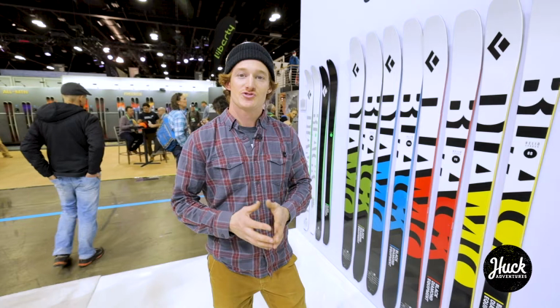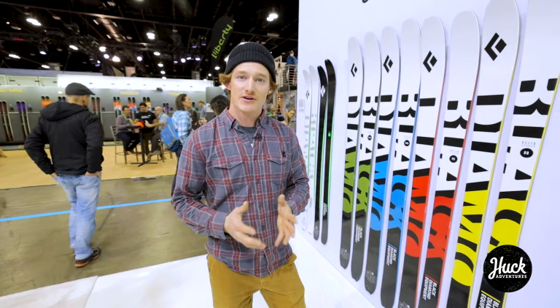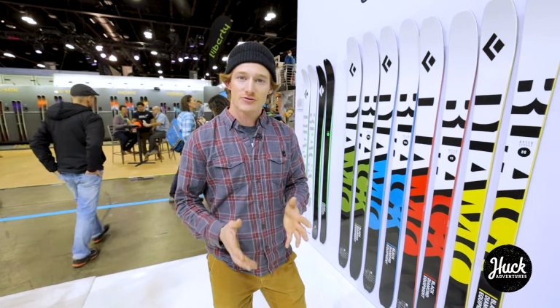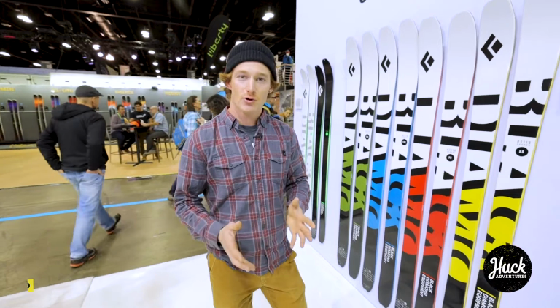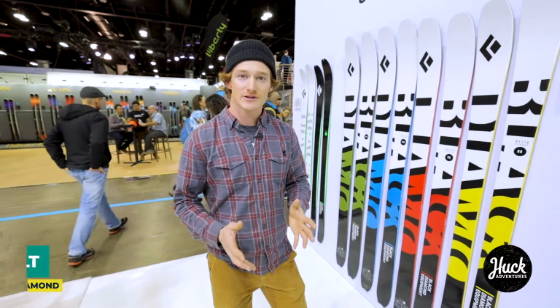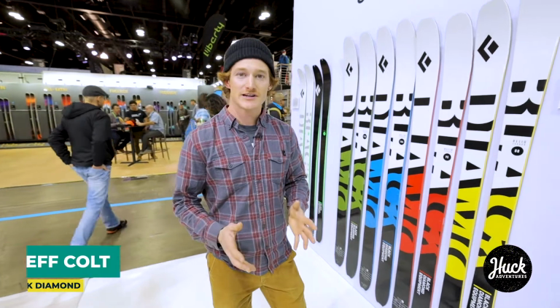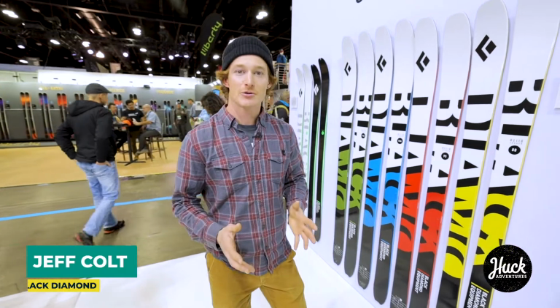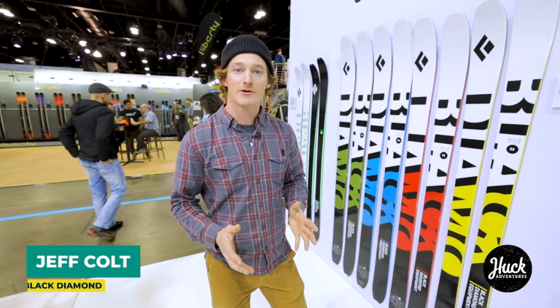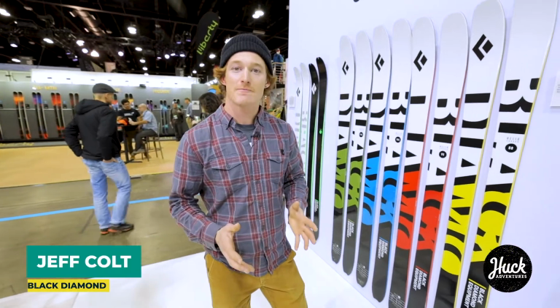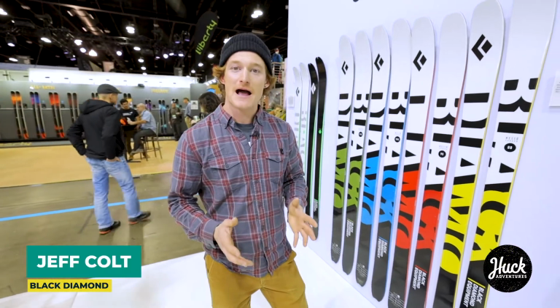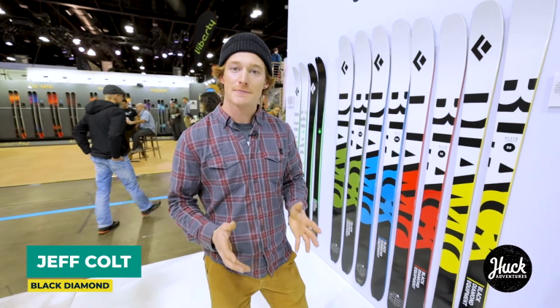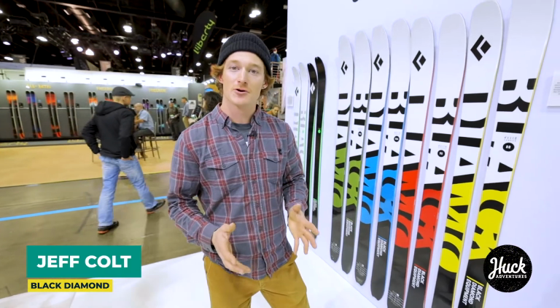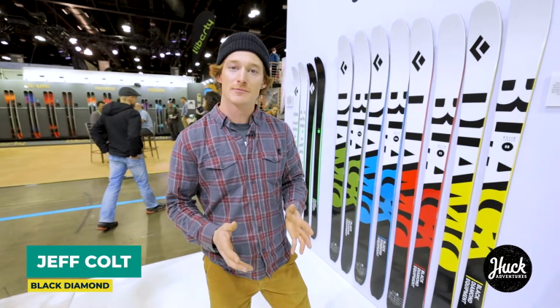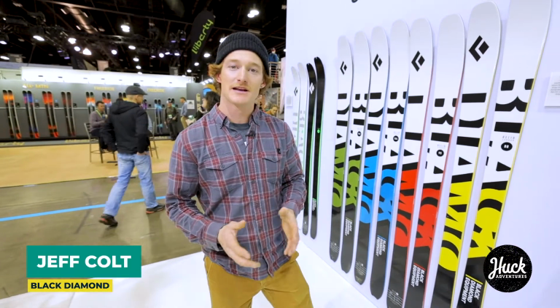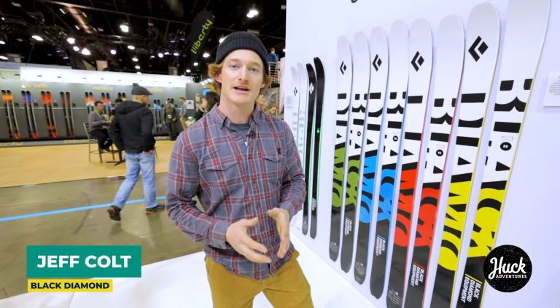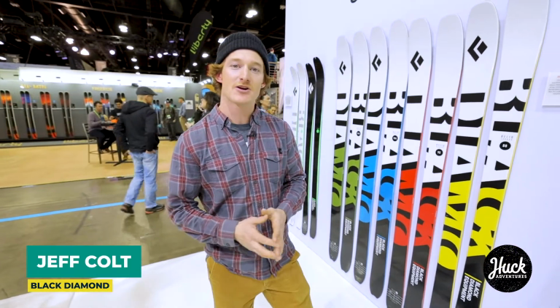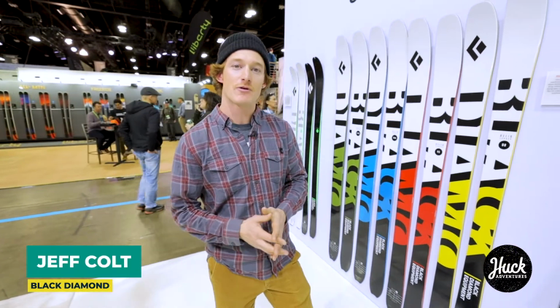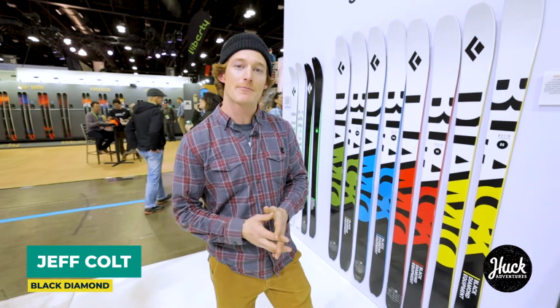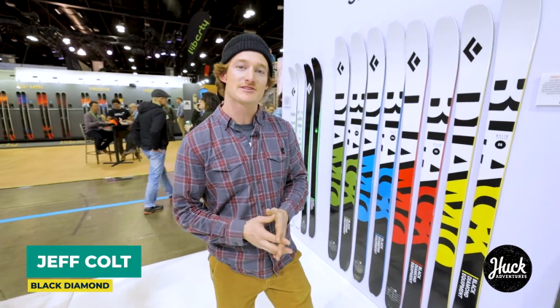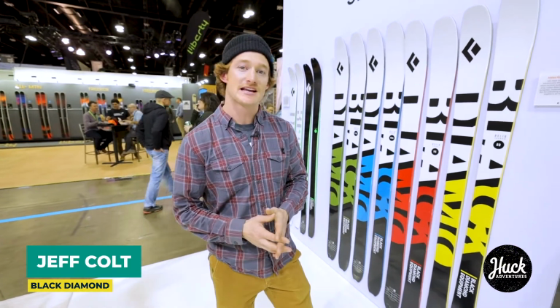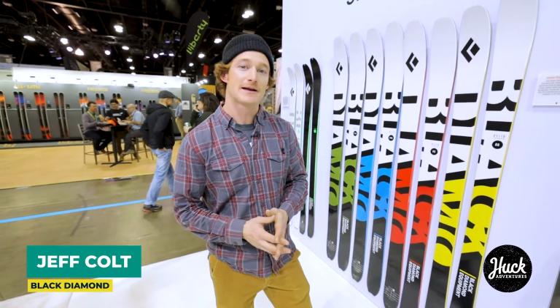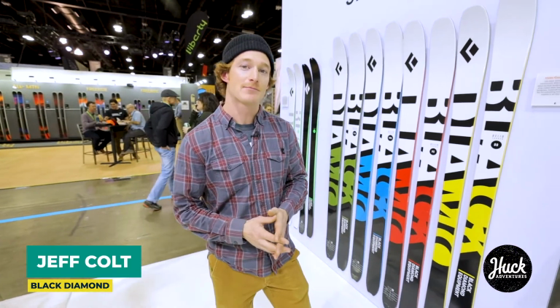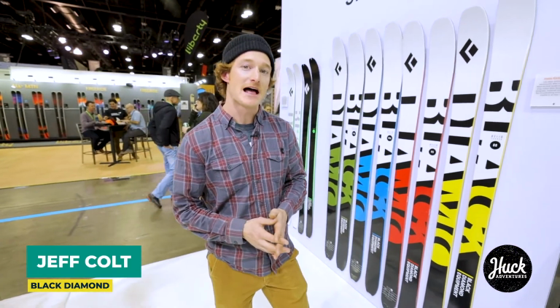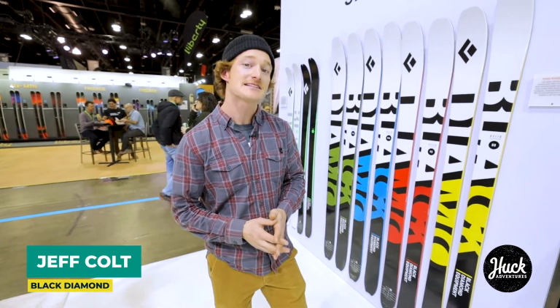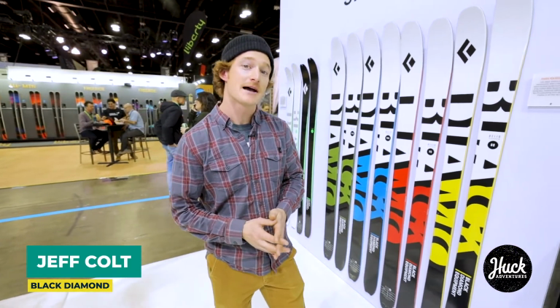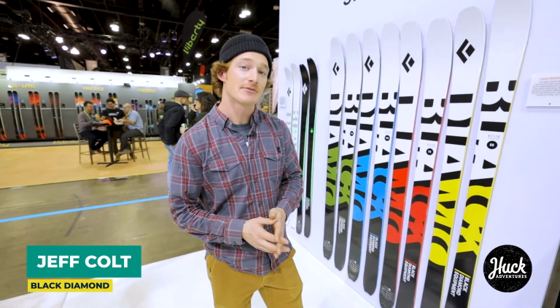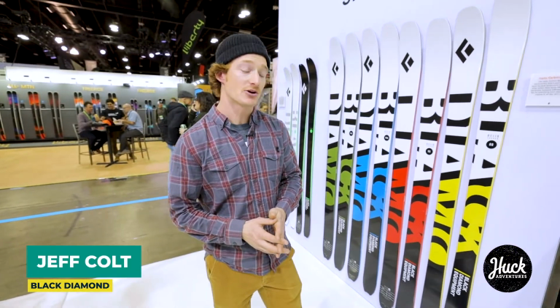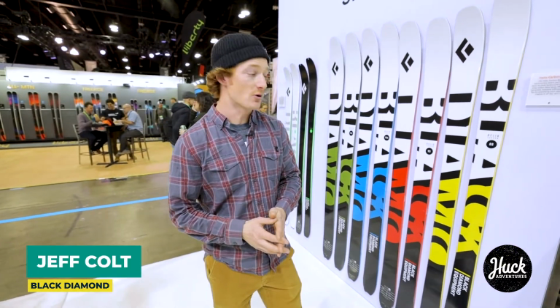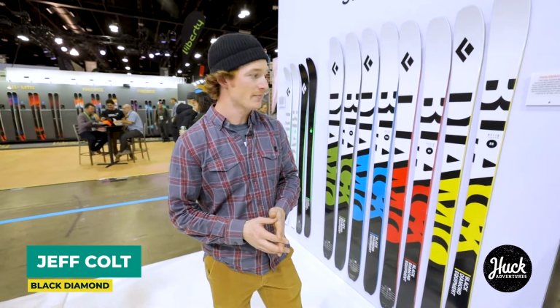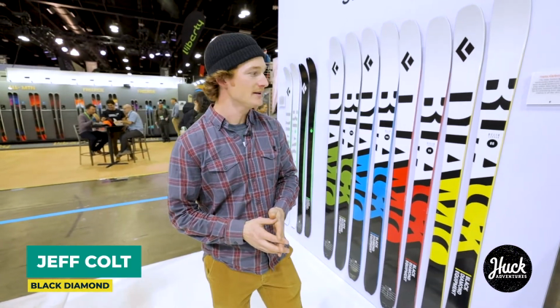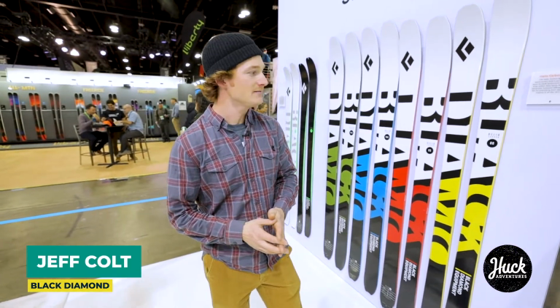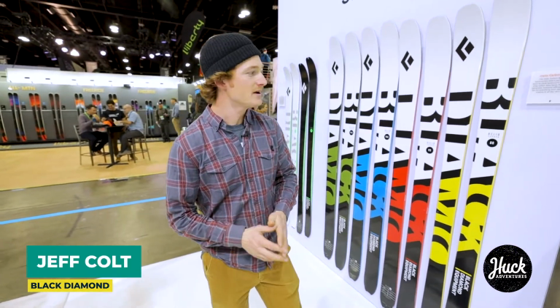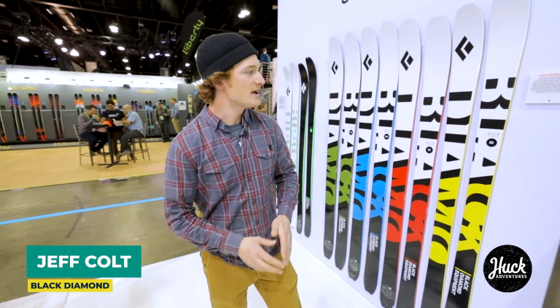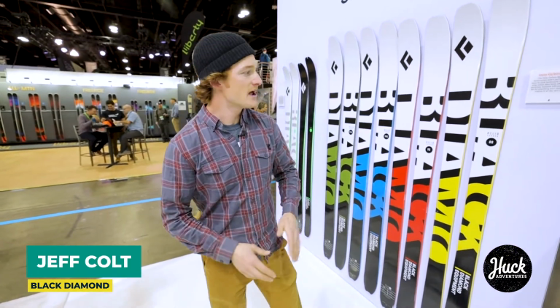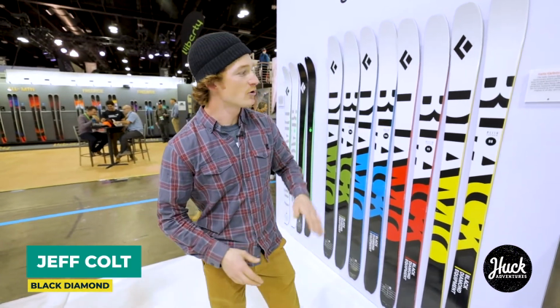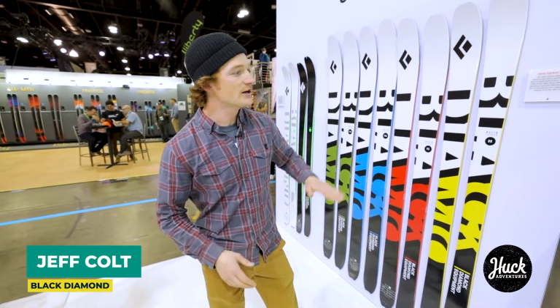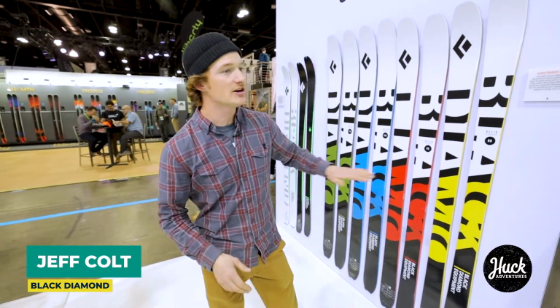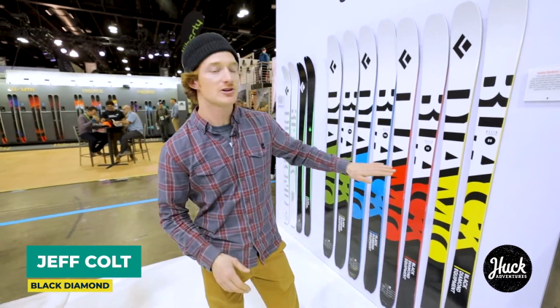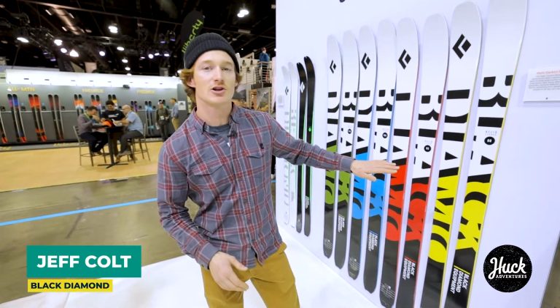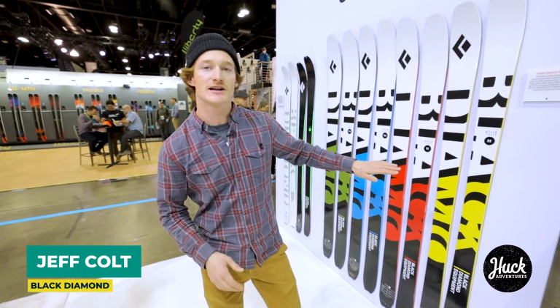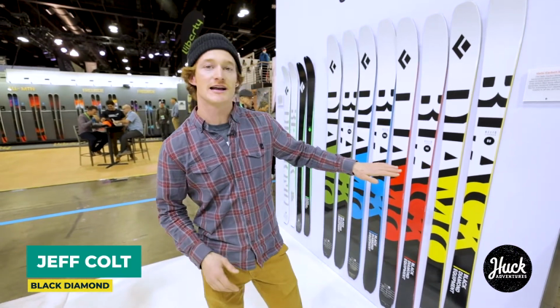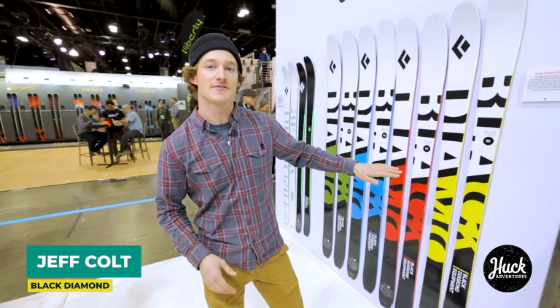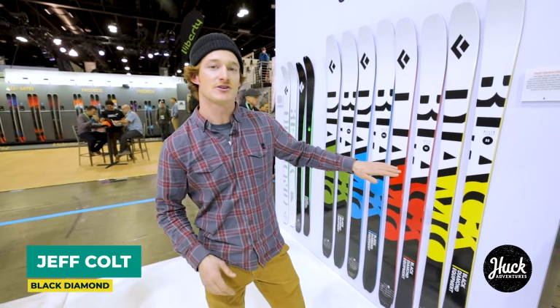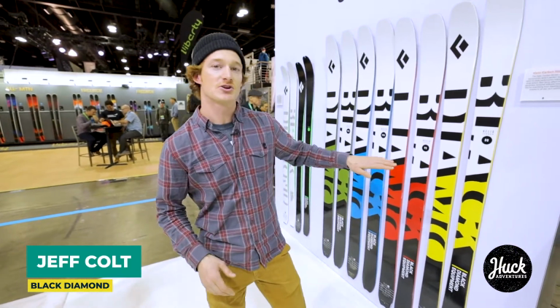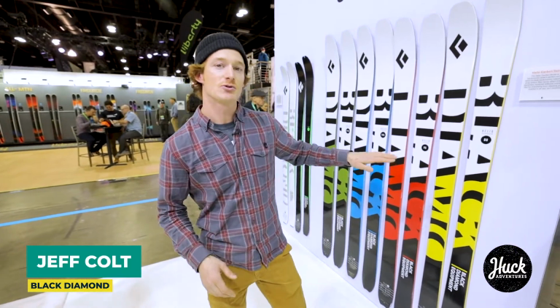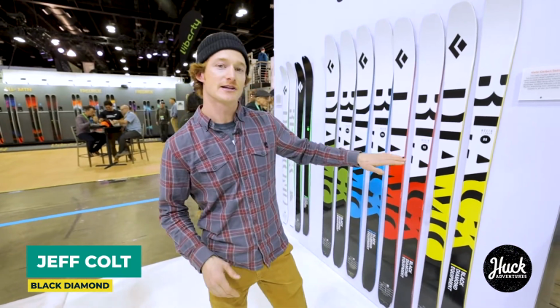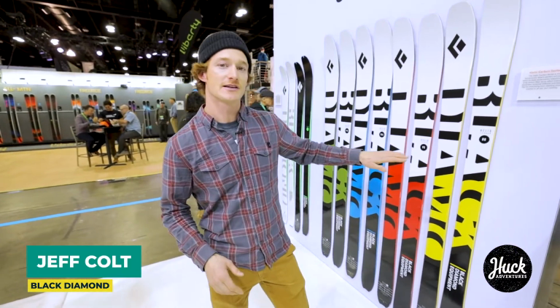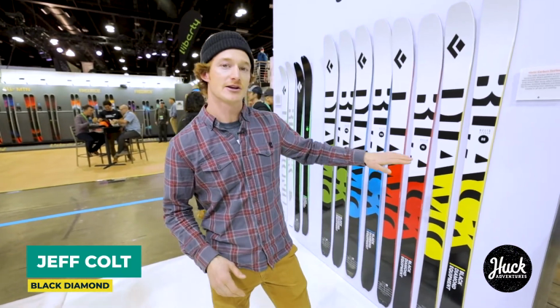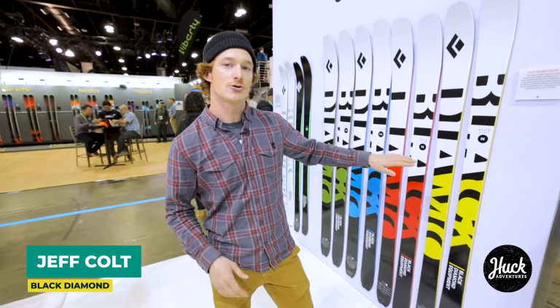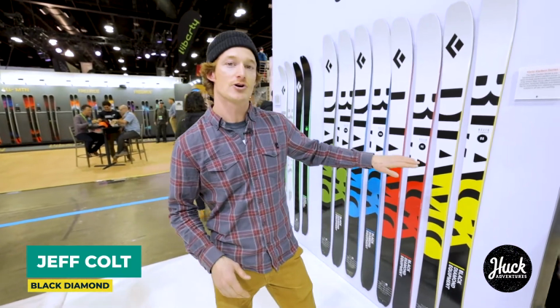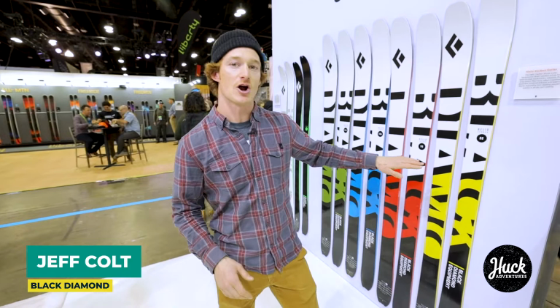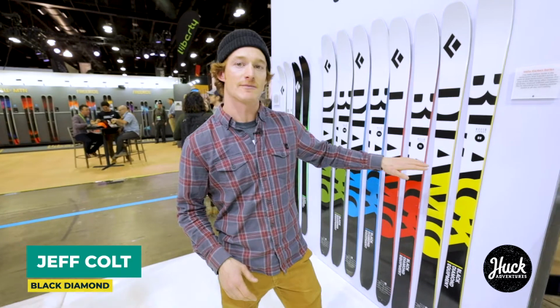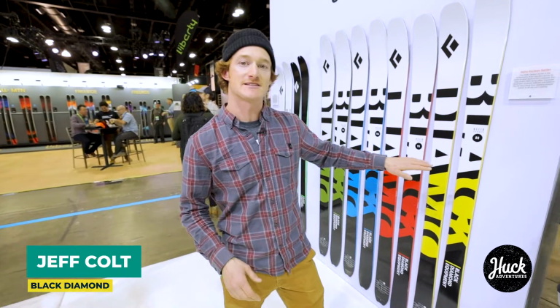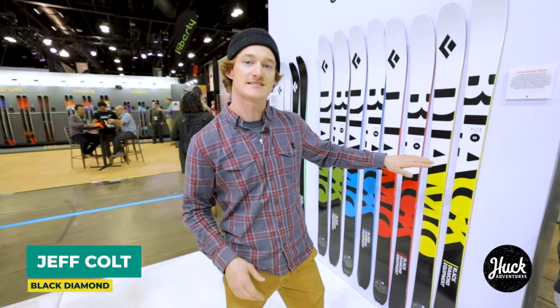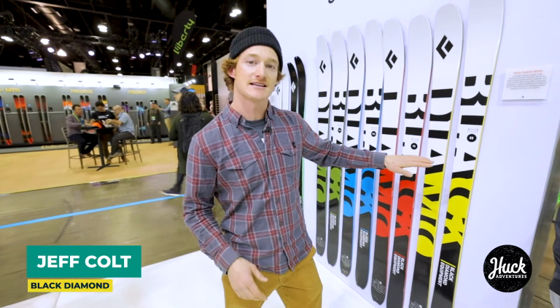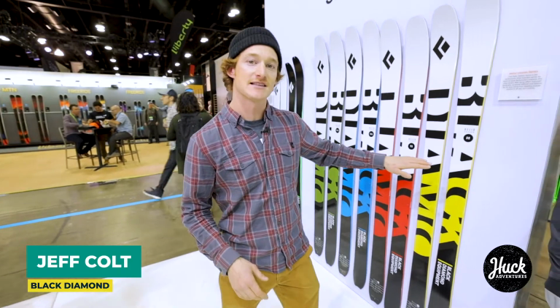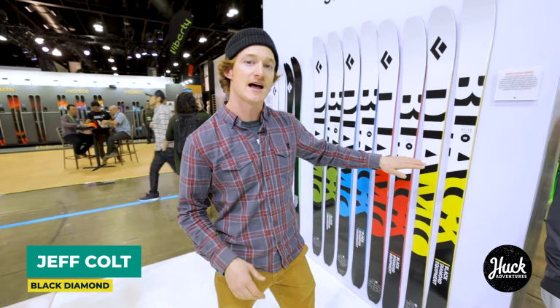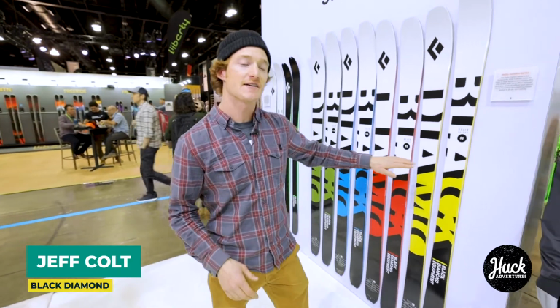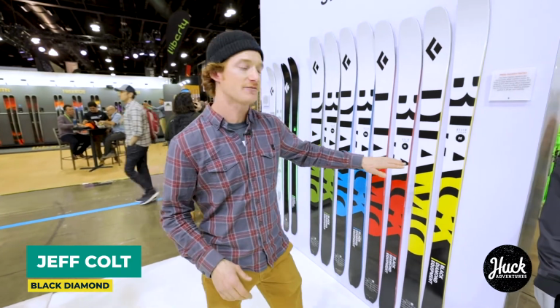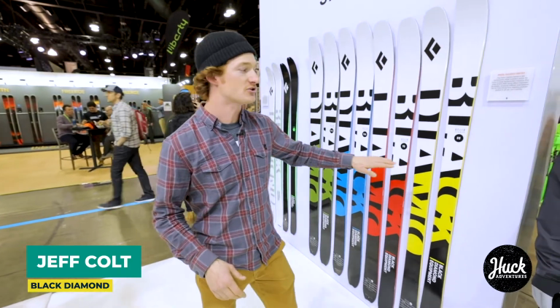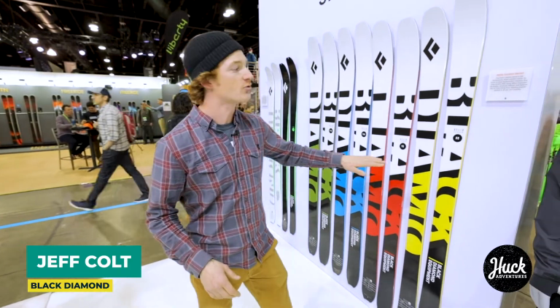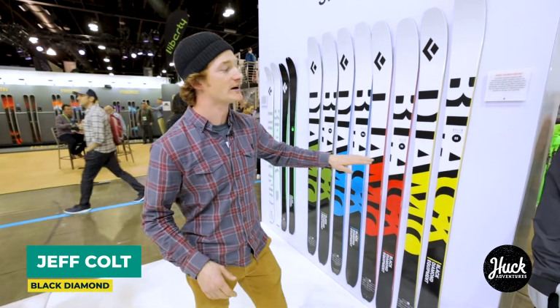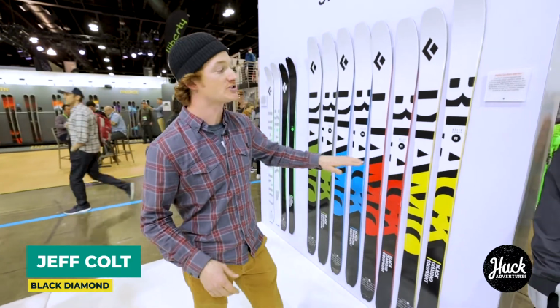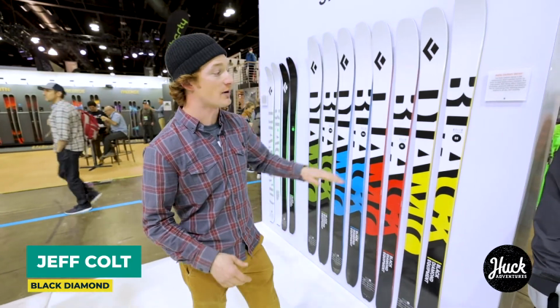Jeff Colt here with Backbone Media representing Black Diamond Equipment, and we're here looking at the new Heliocarbon ski line for 2020.